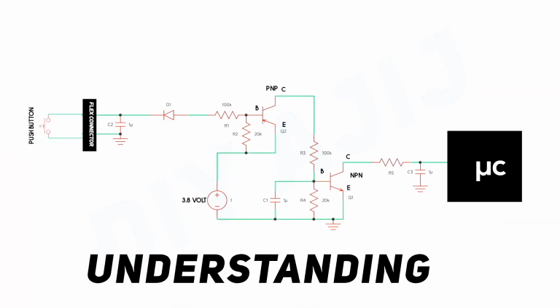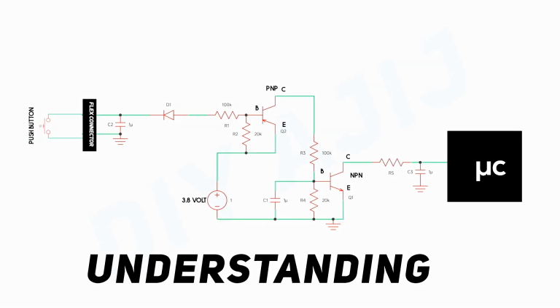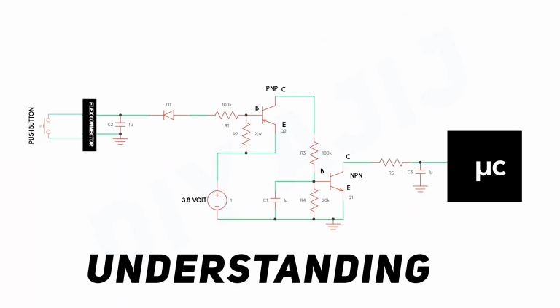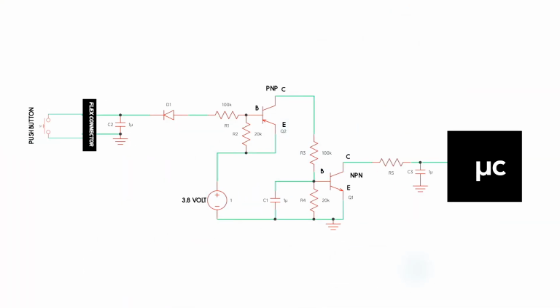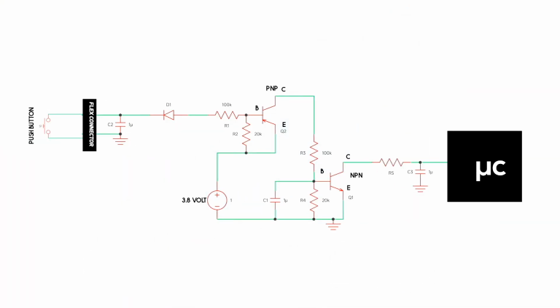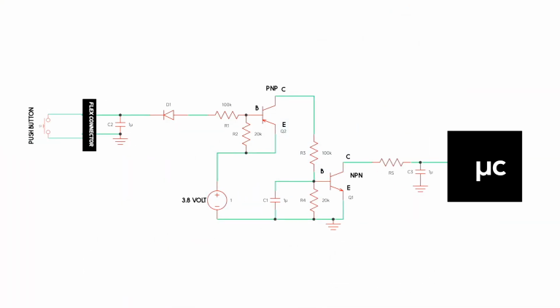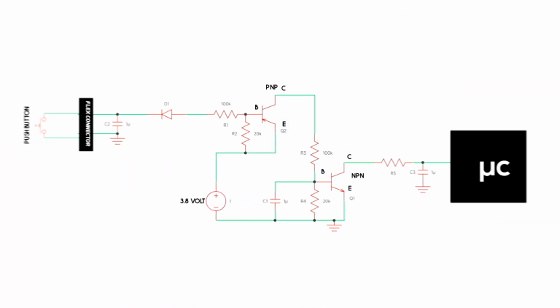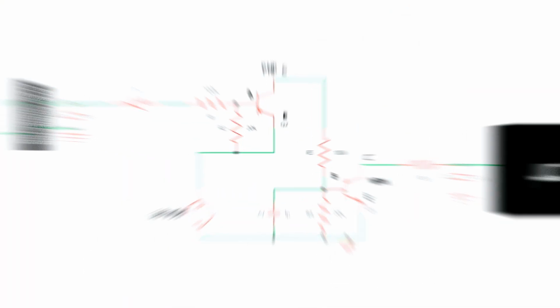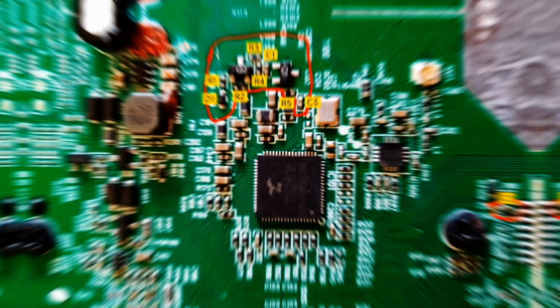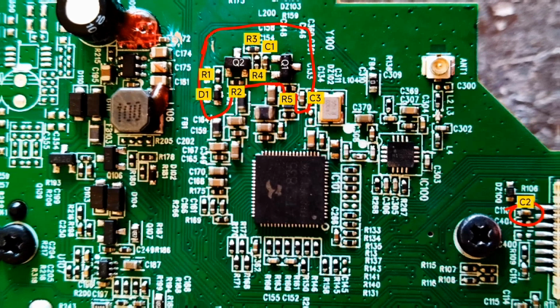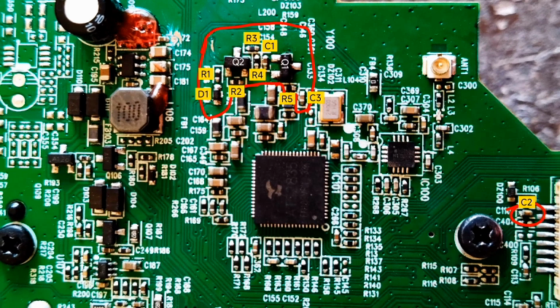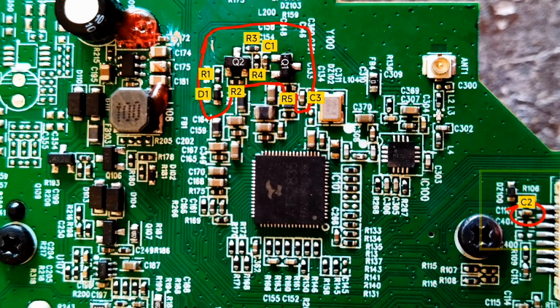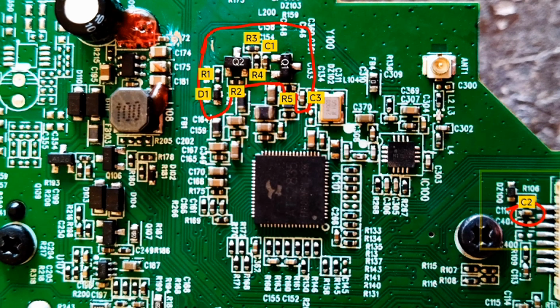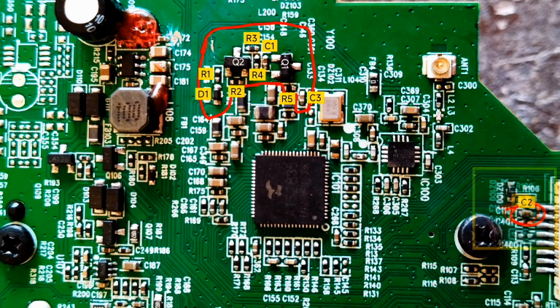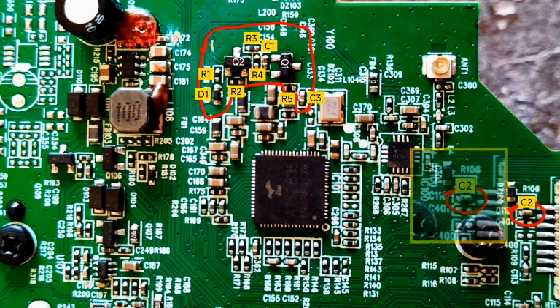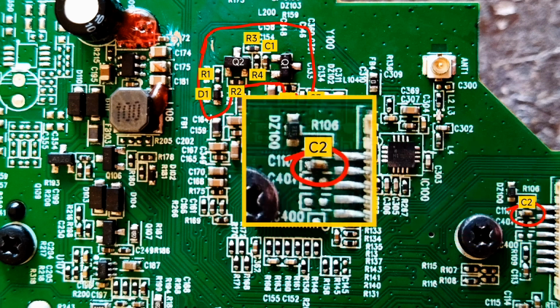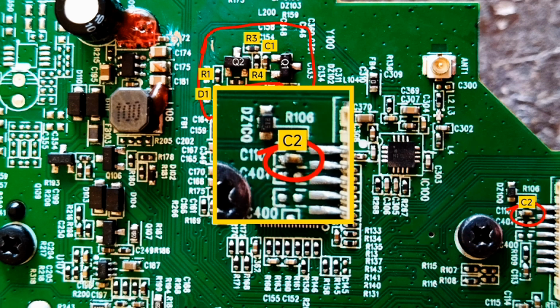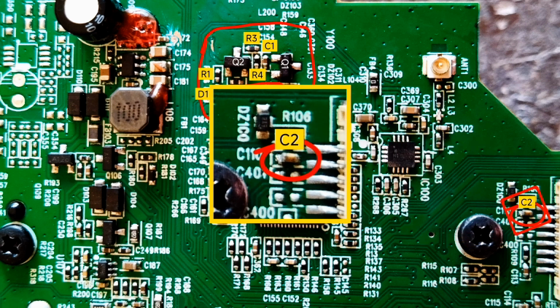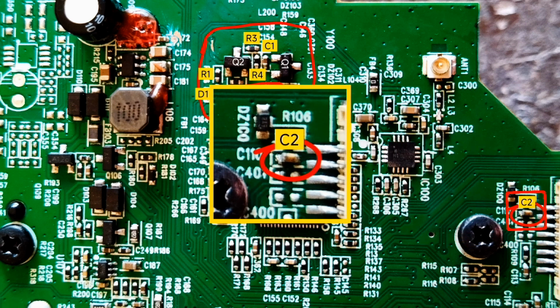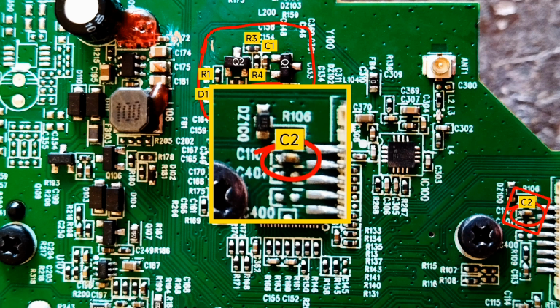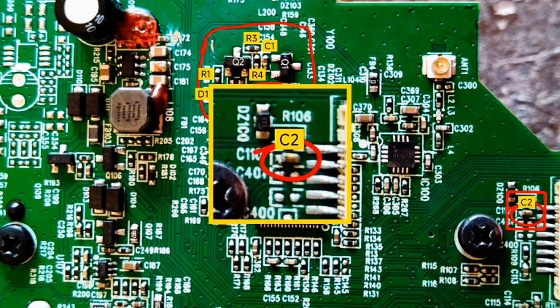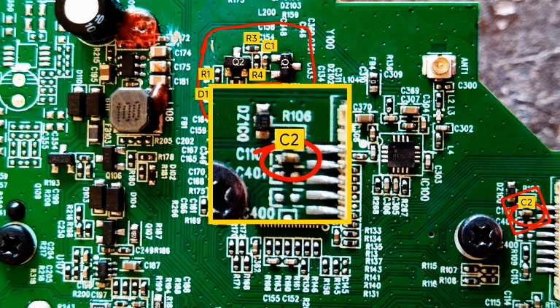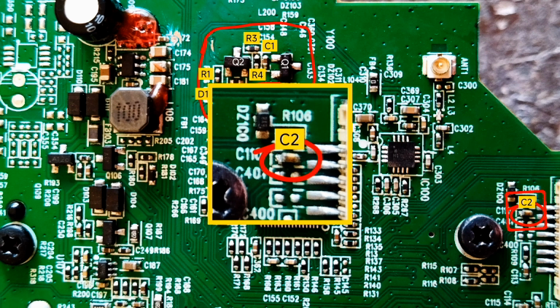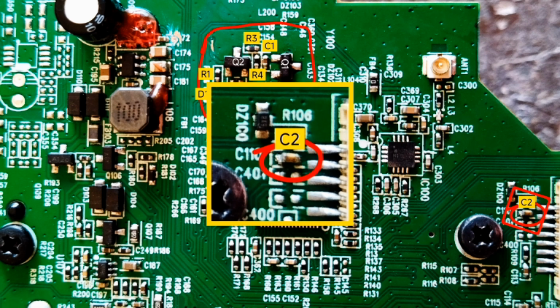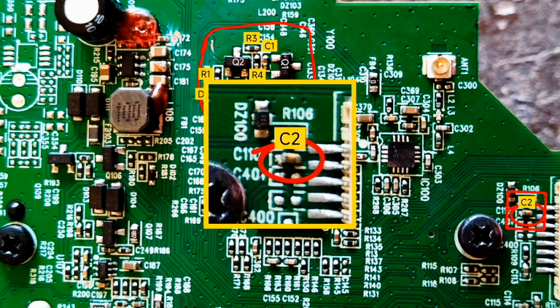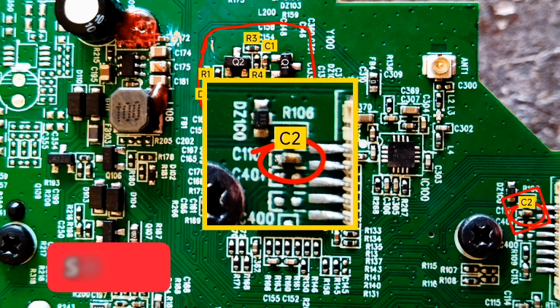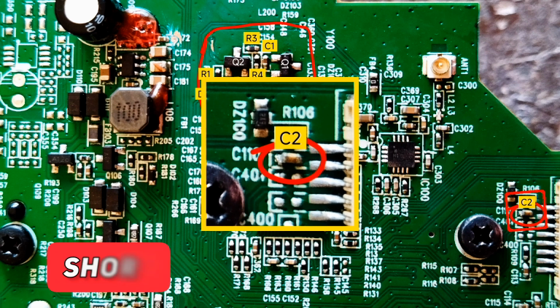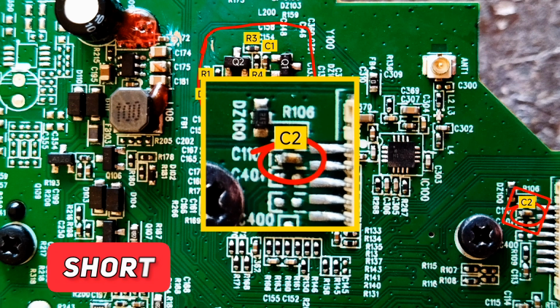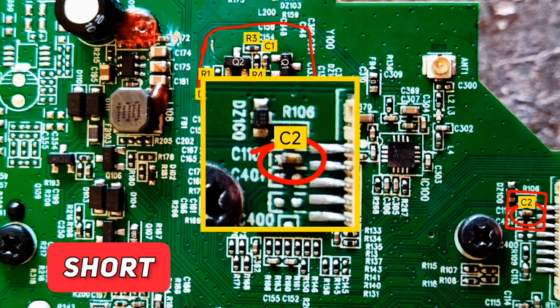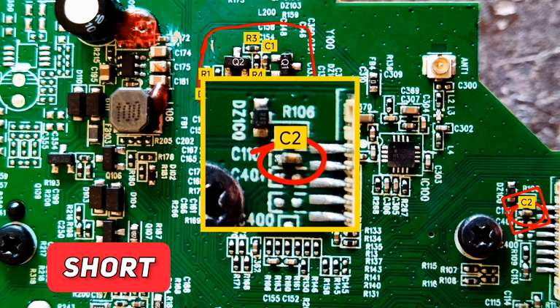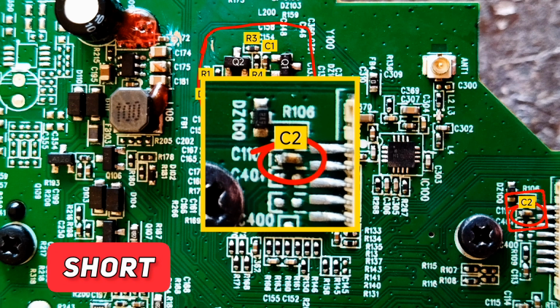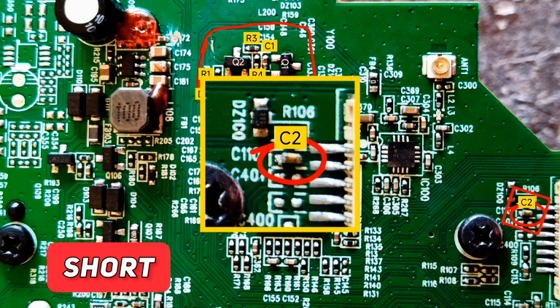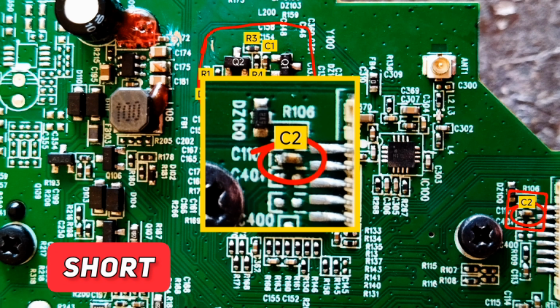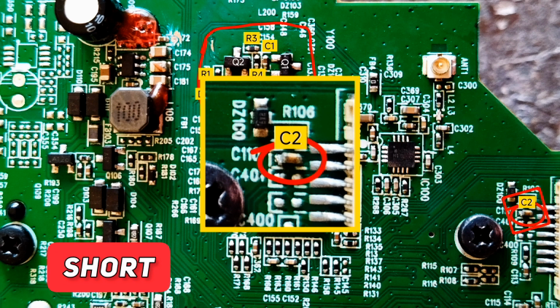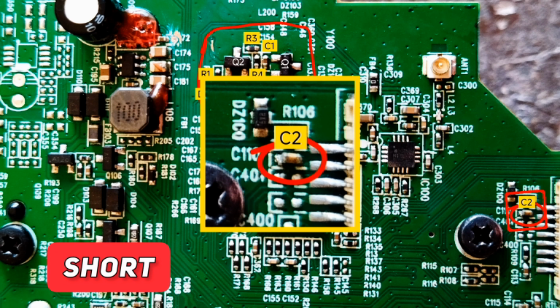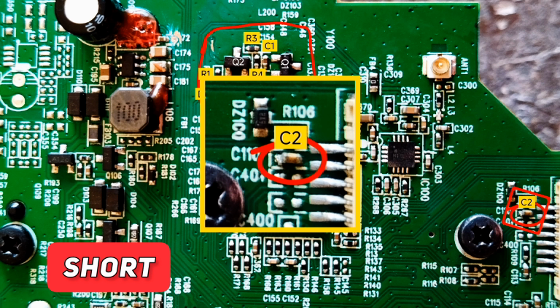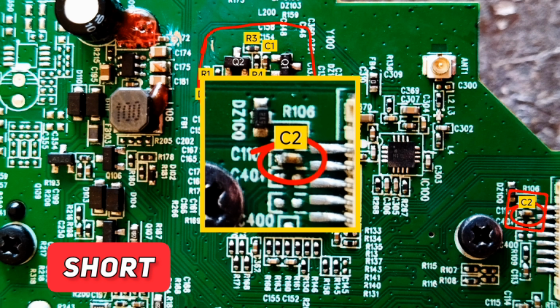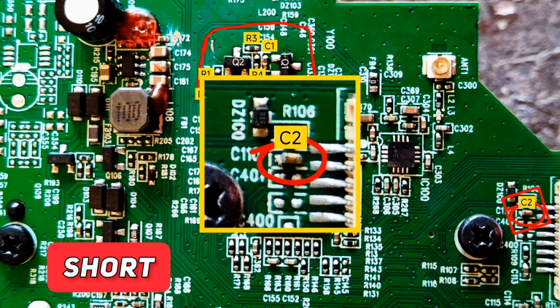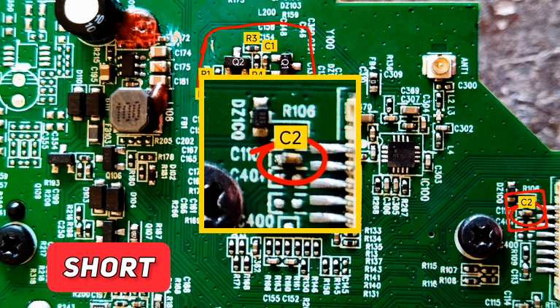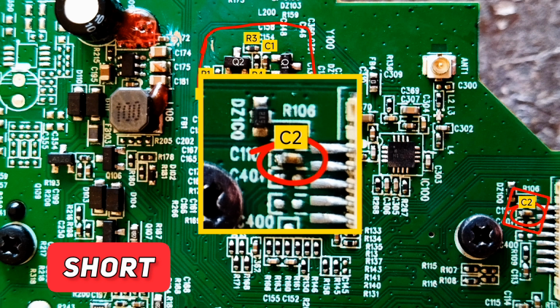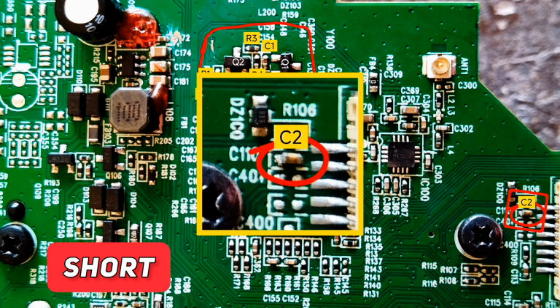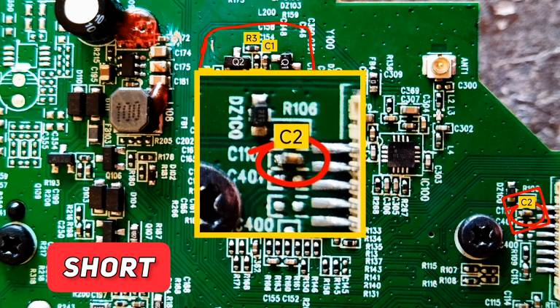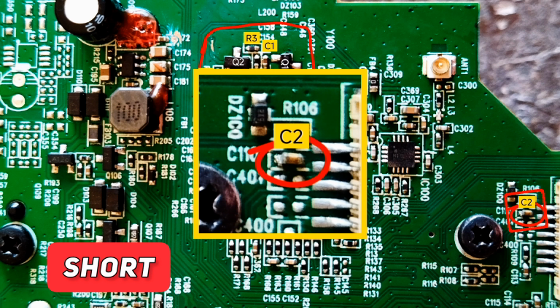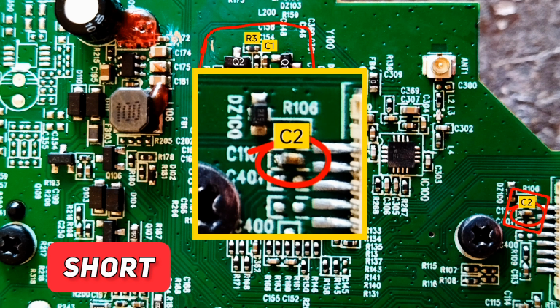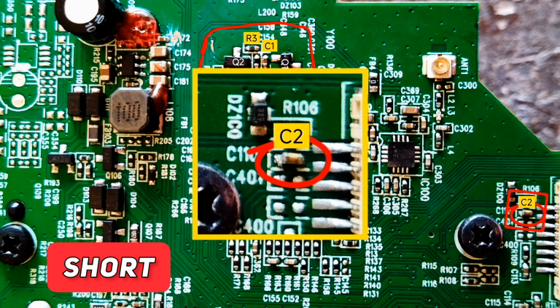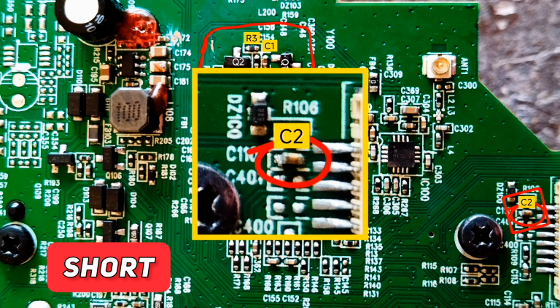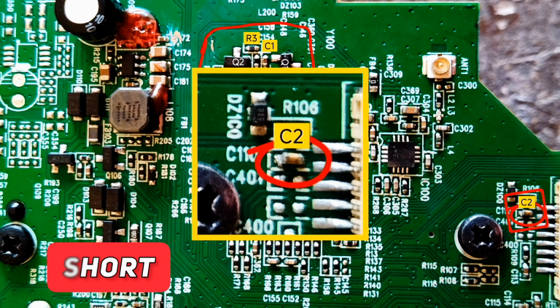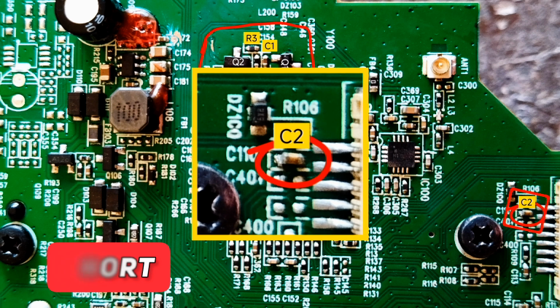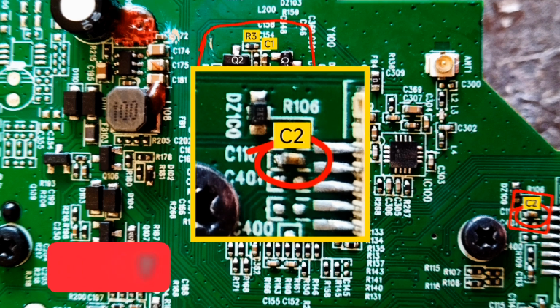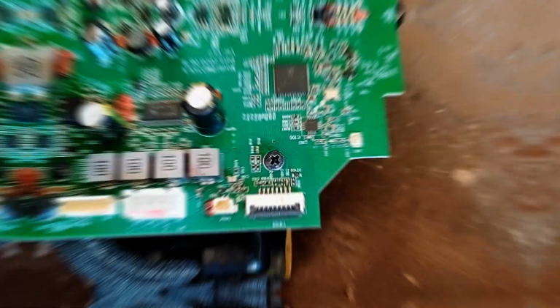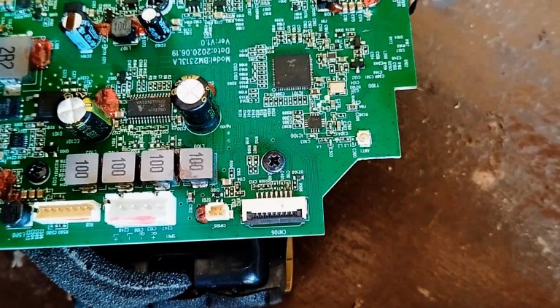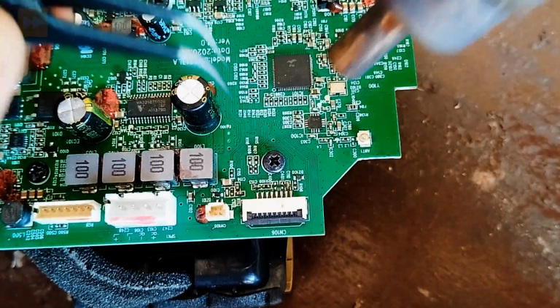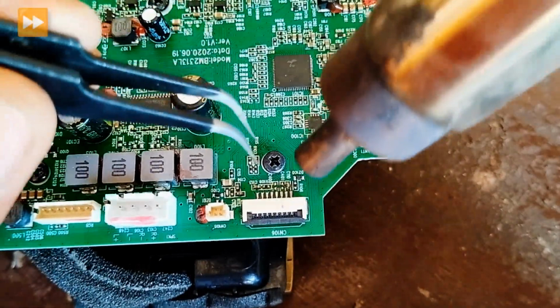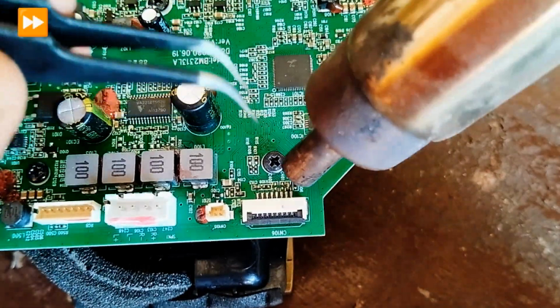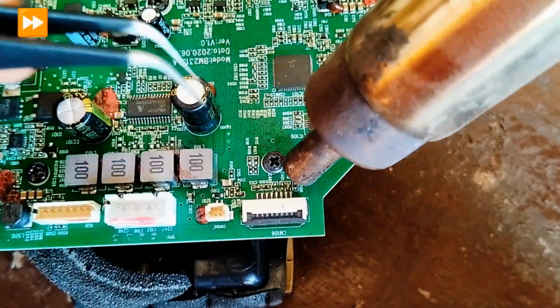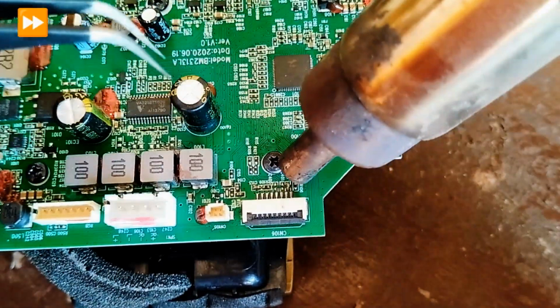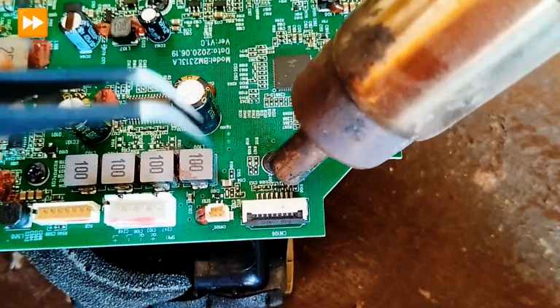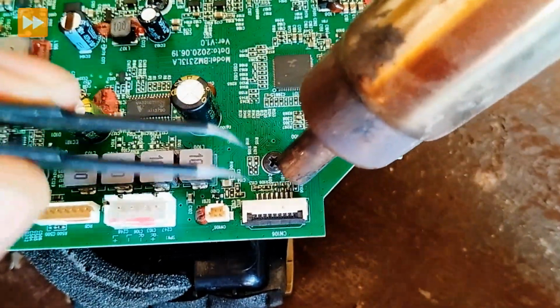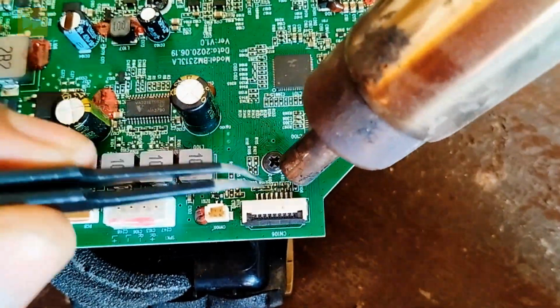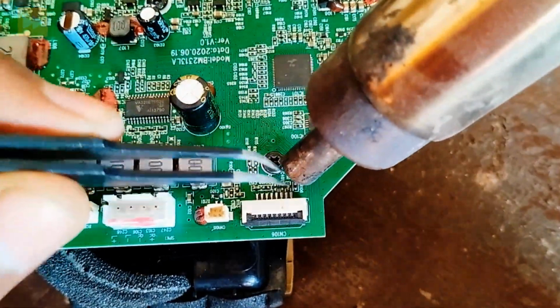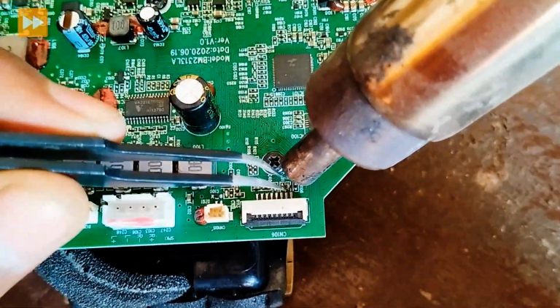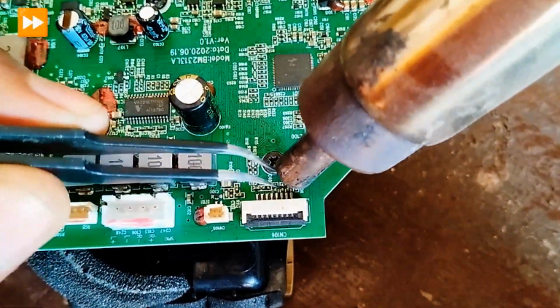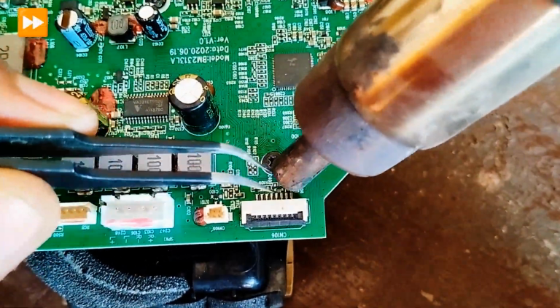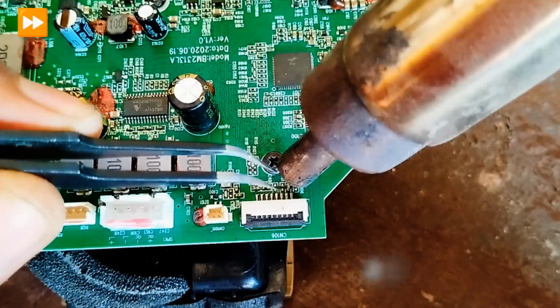First I measured everything, then I found that the C2 capacitor is shorted. Let's replace it and see what happens.